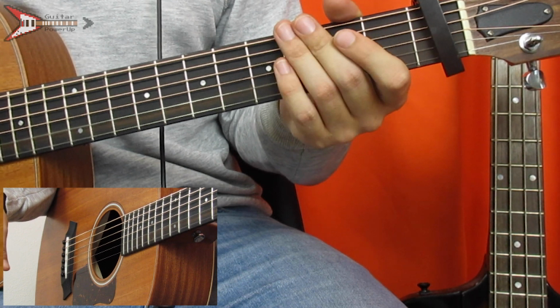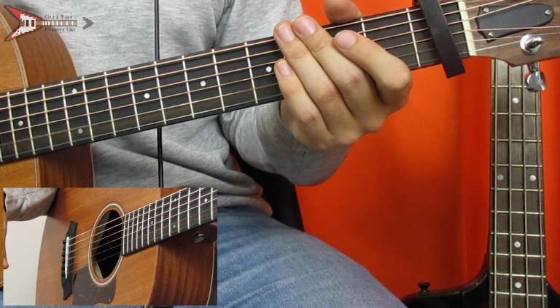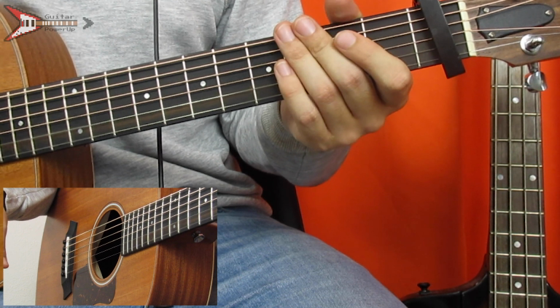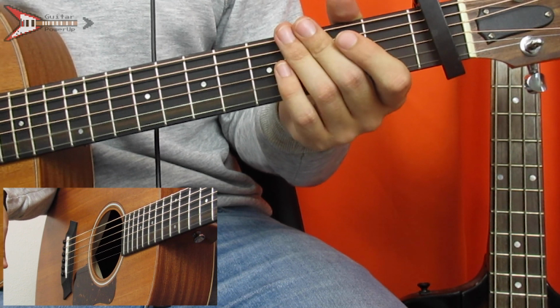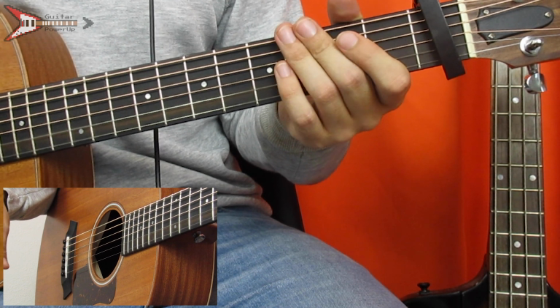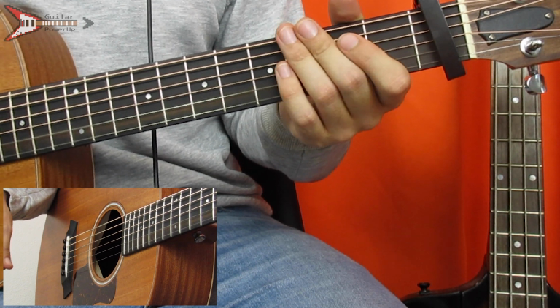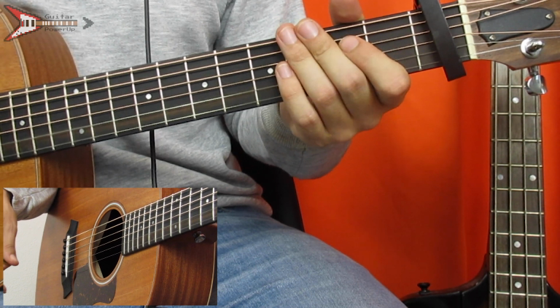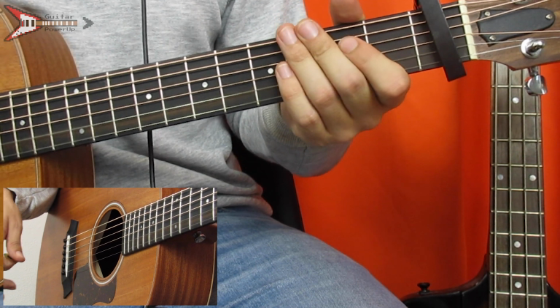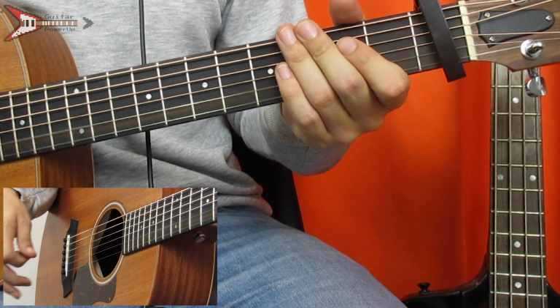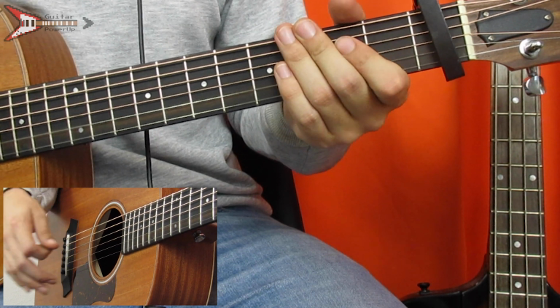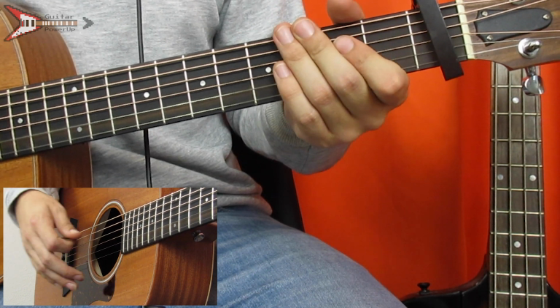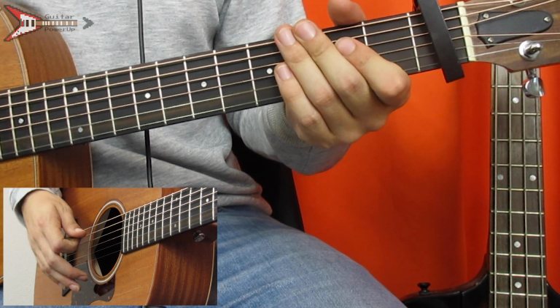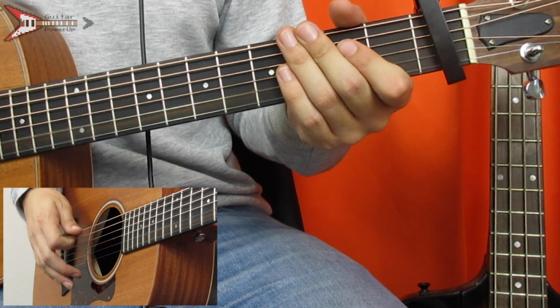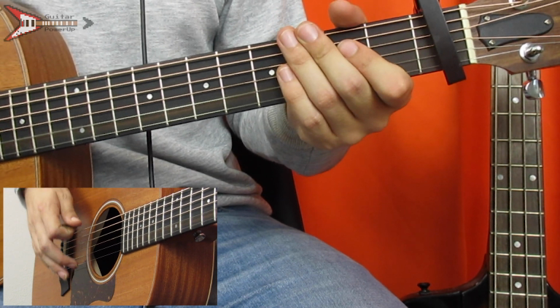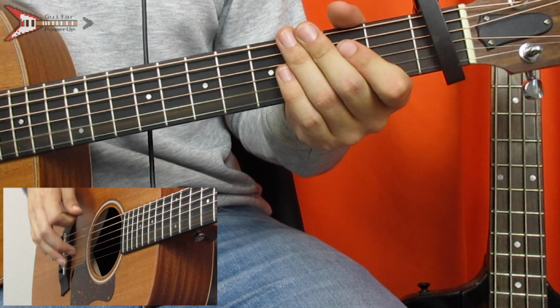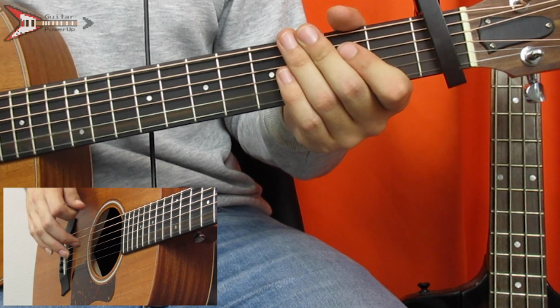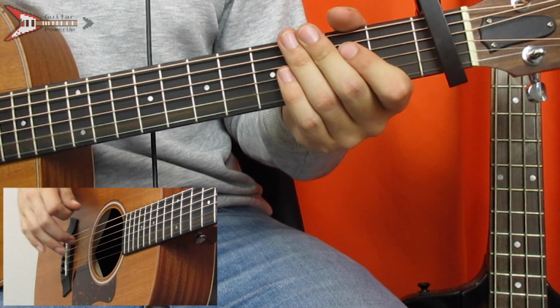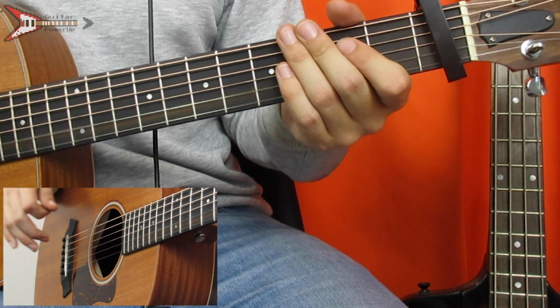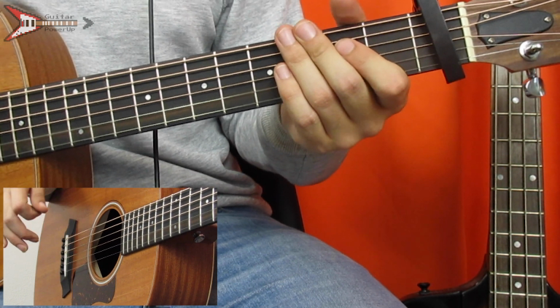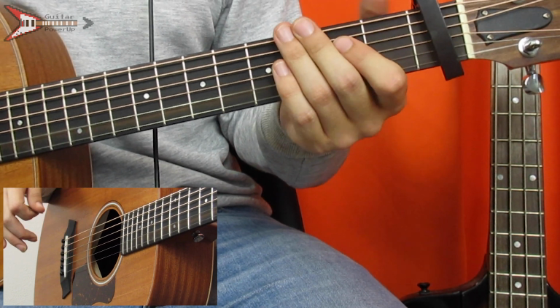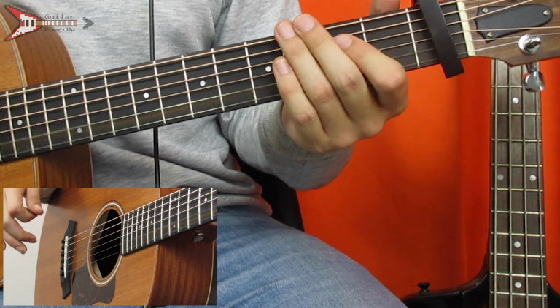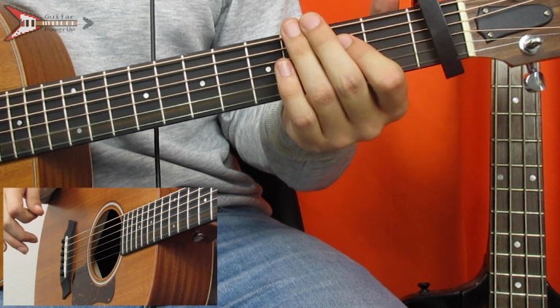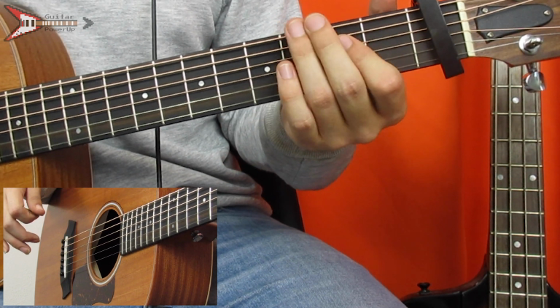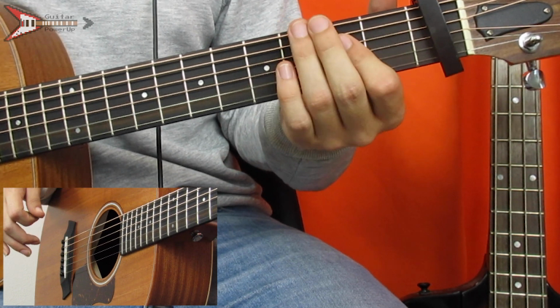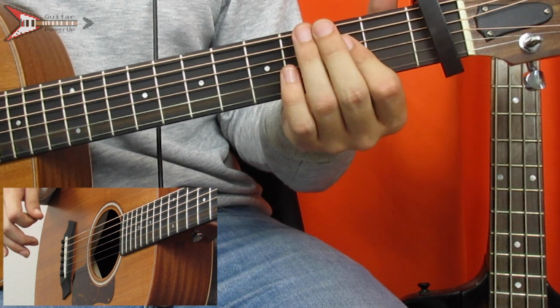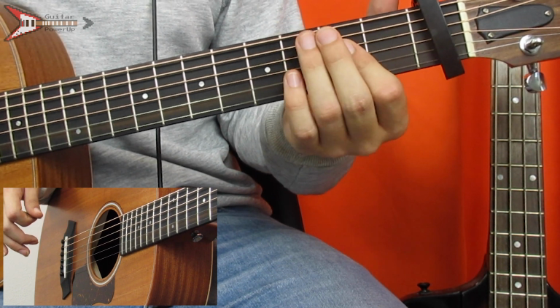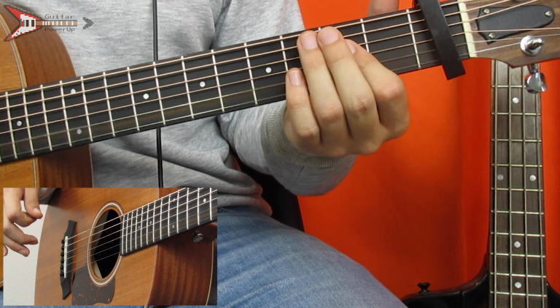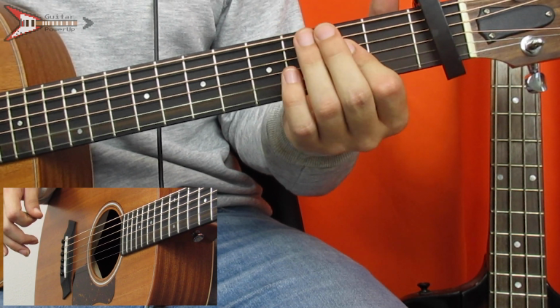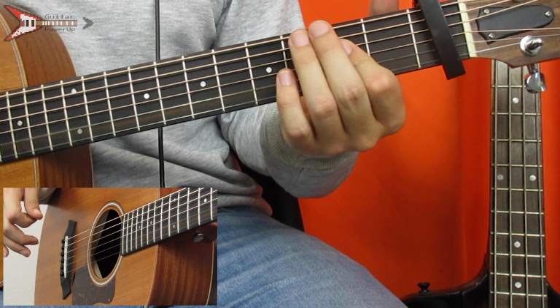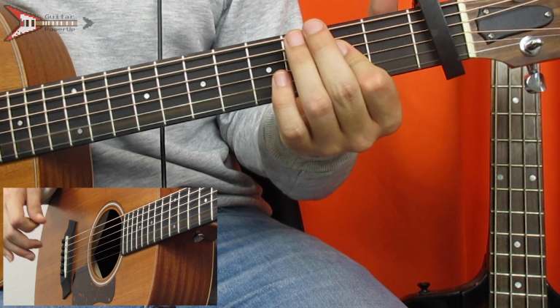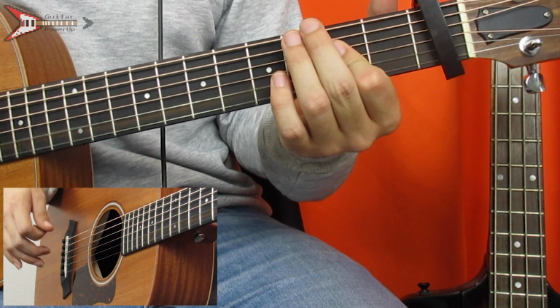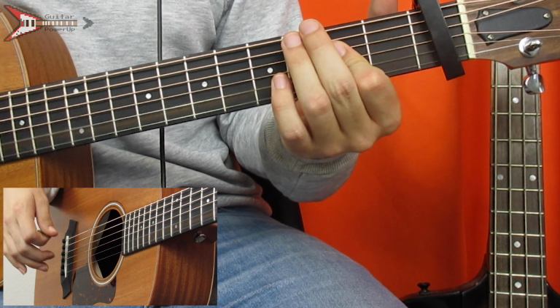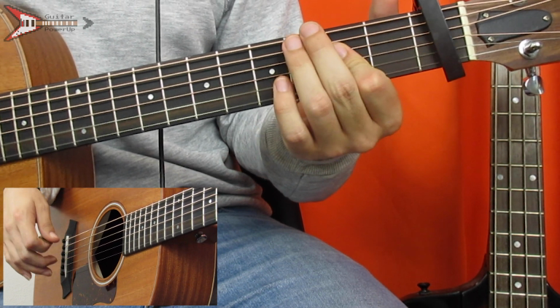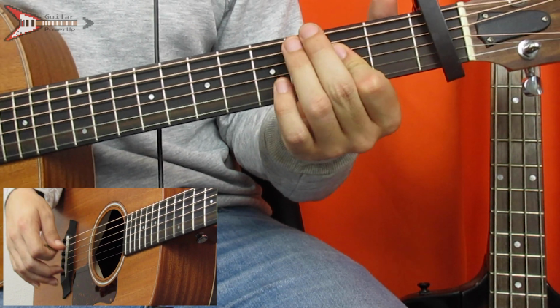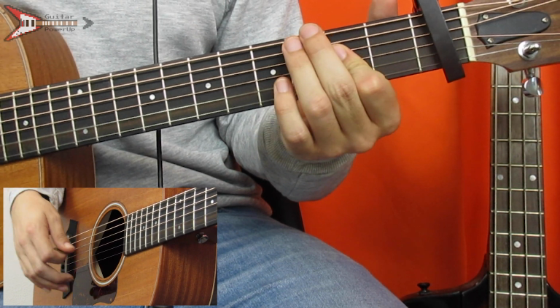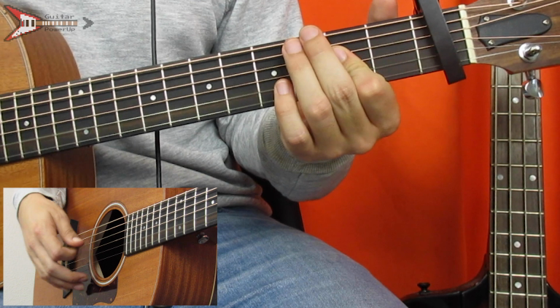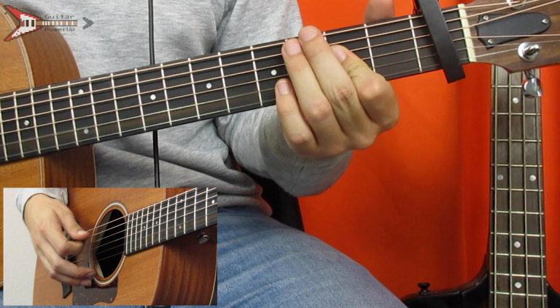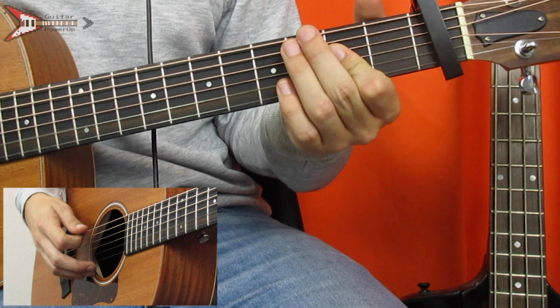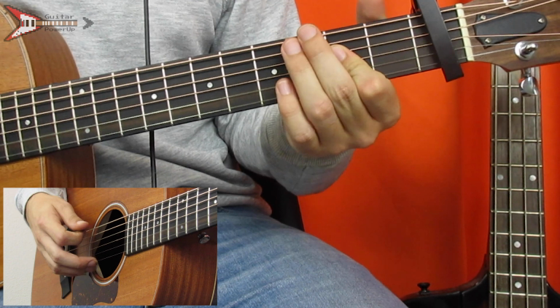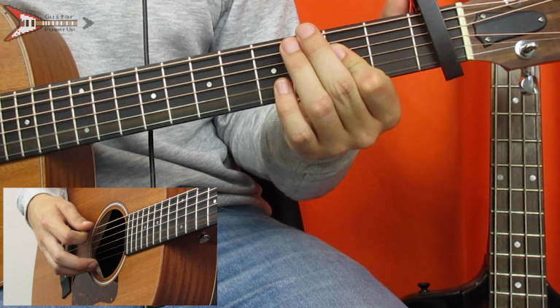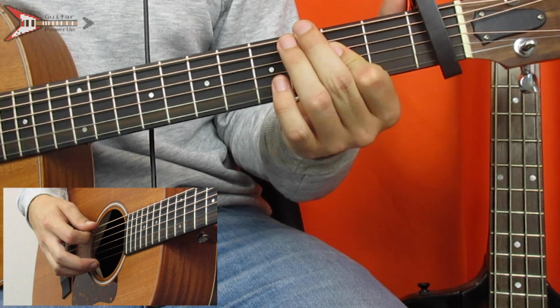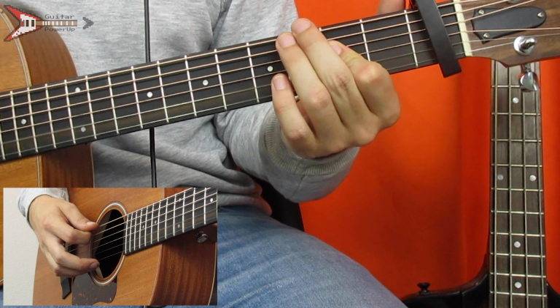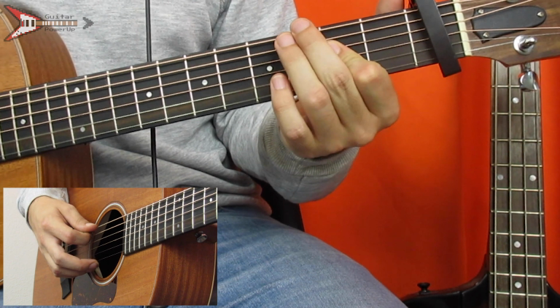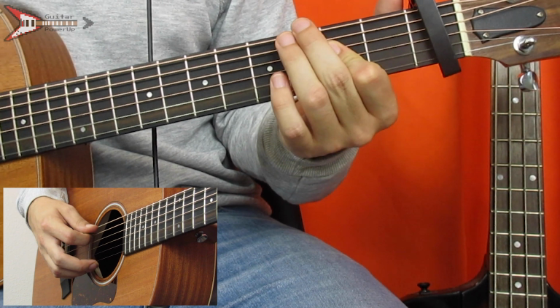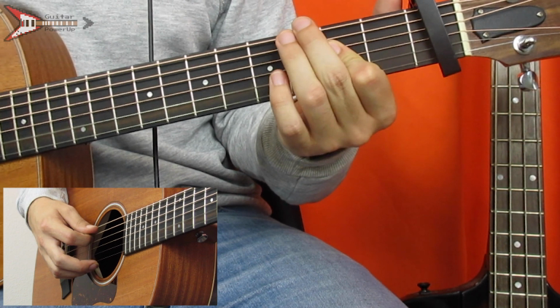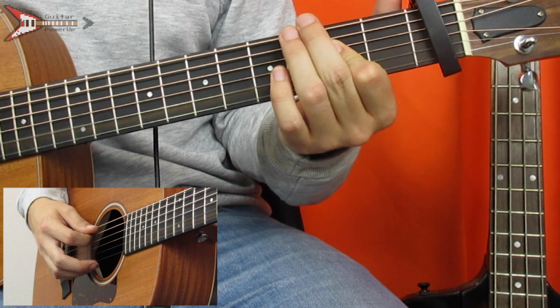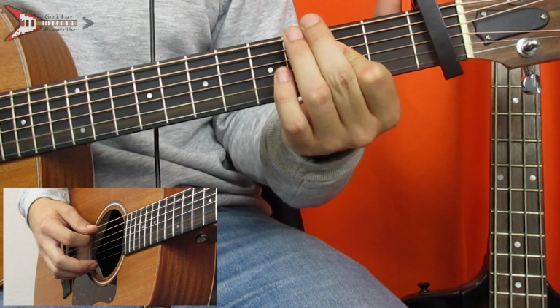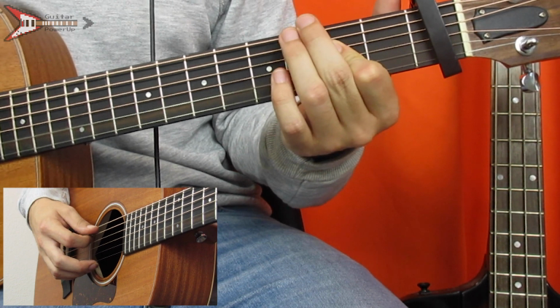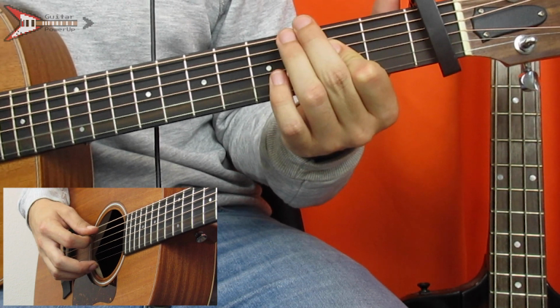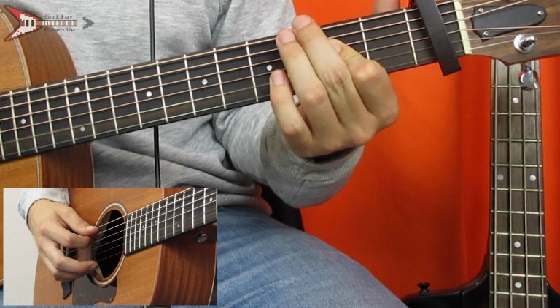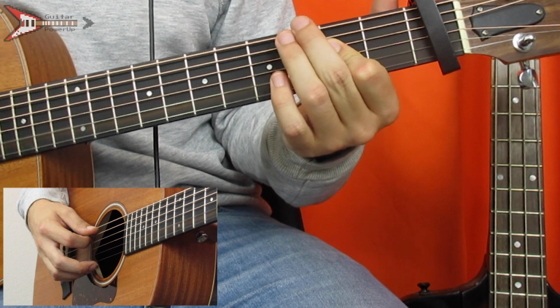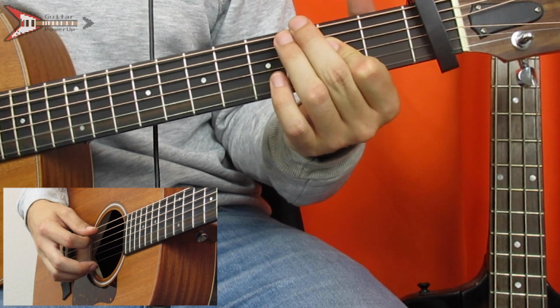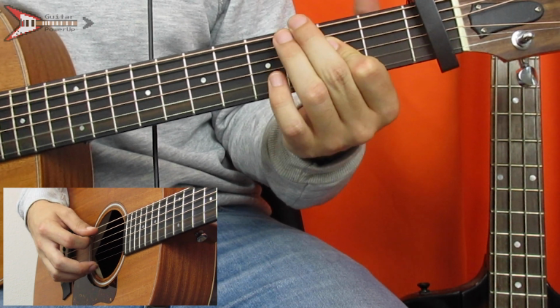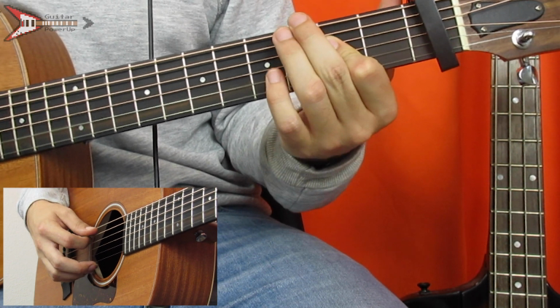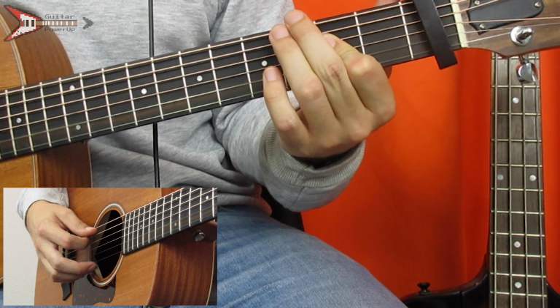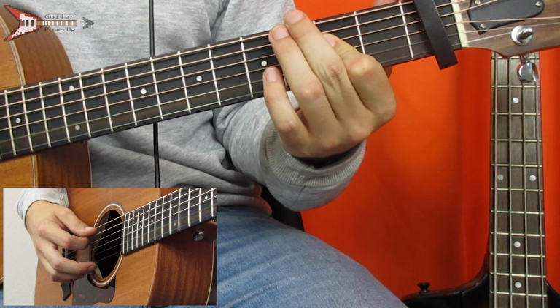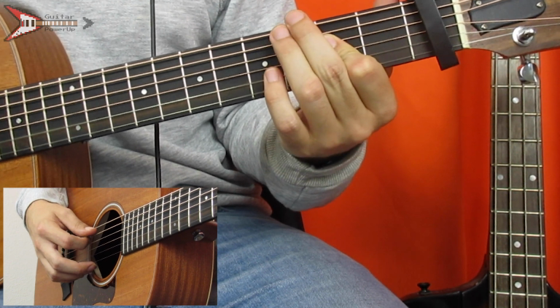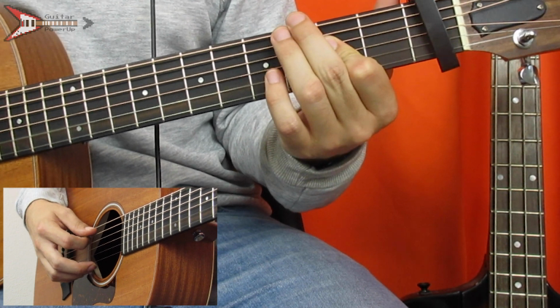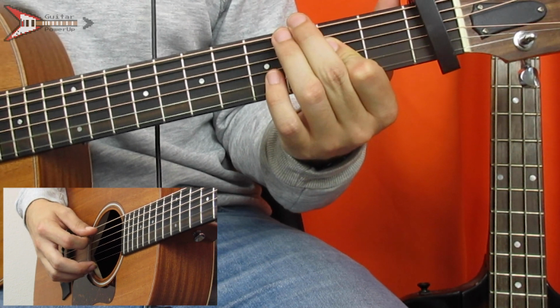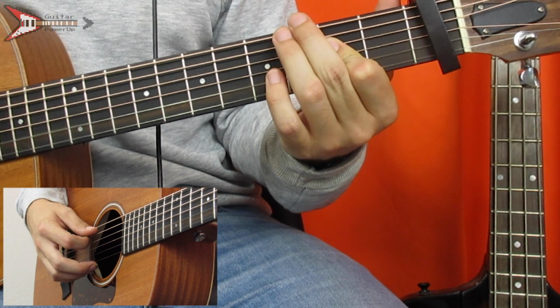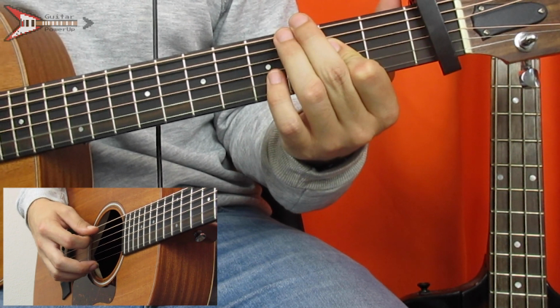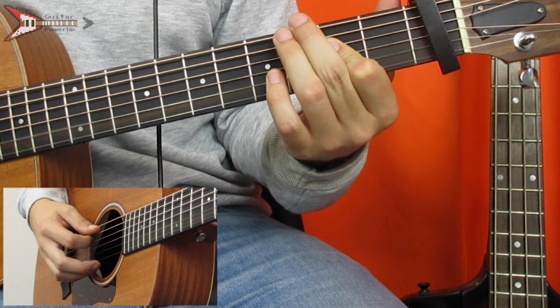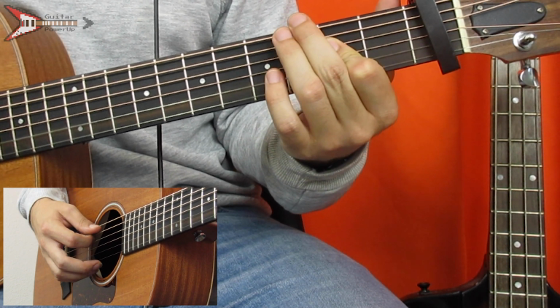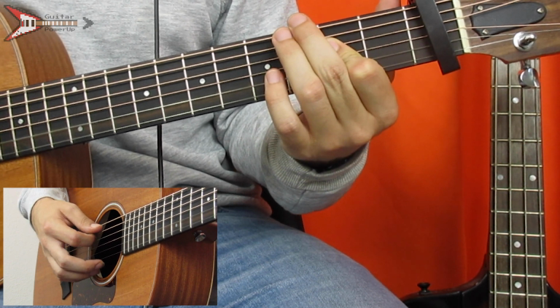Next is an A major chord. You're going to bar the D, G, and B strings on the second fret with your pointer finger.